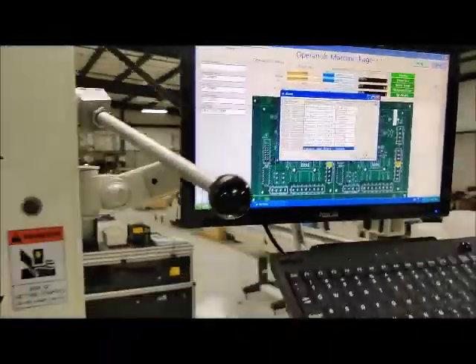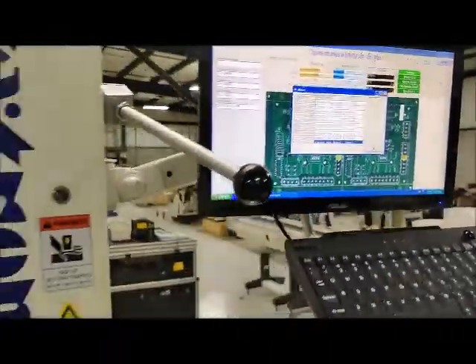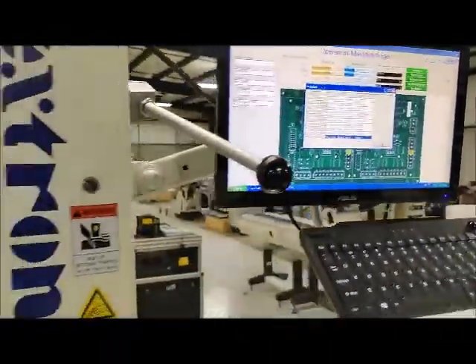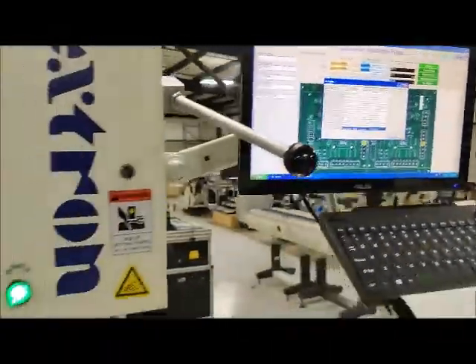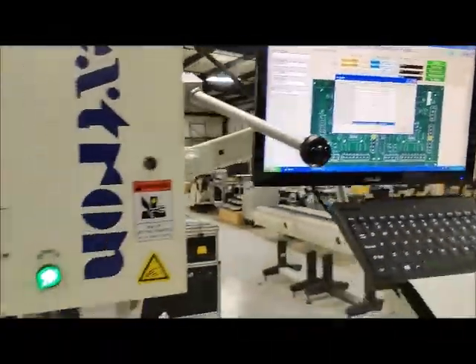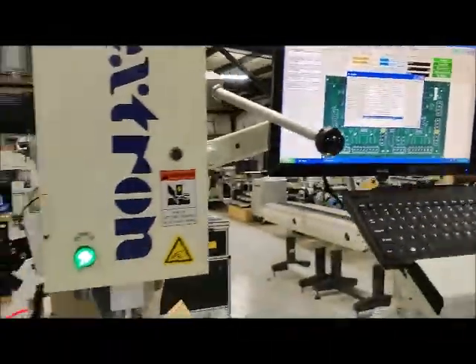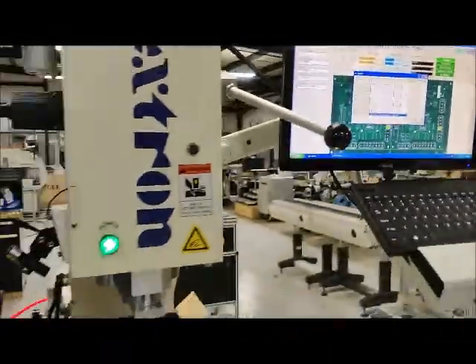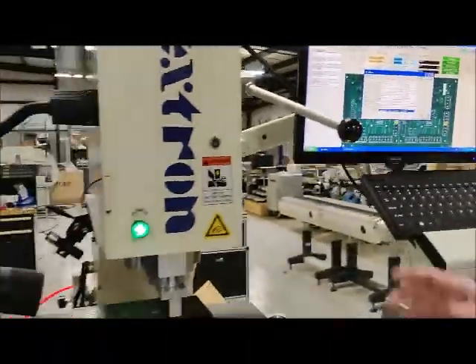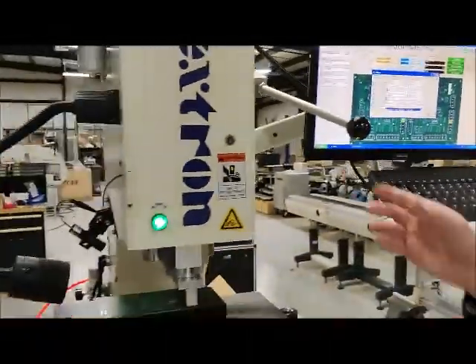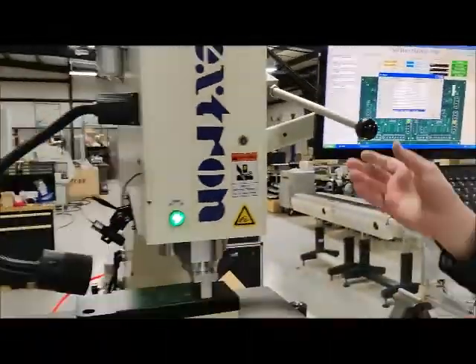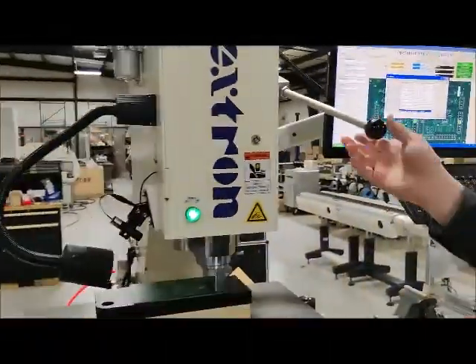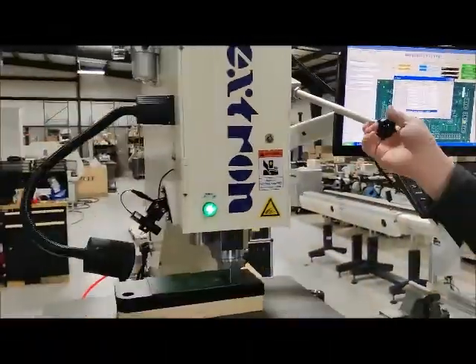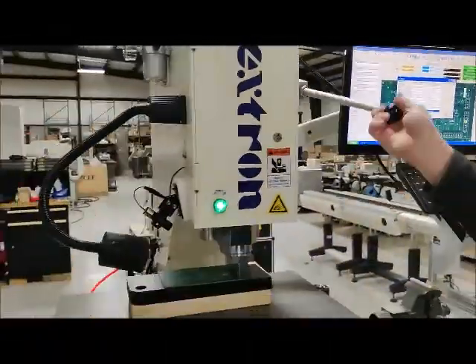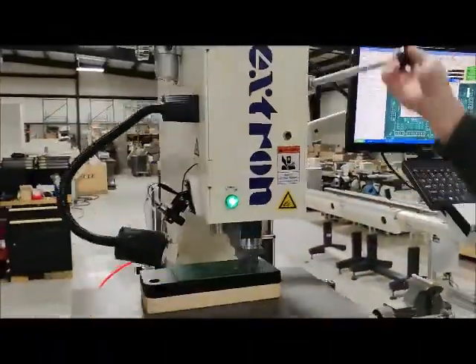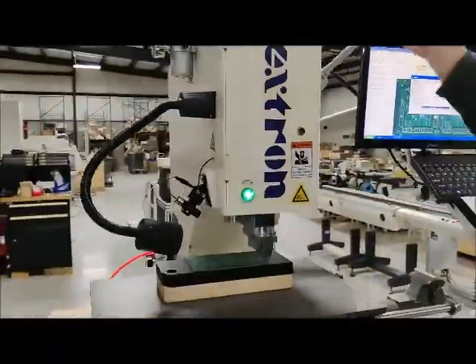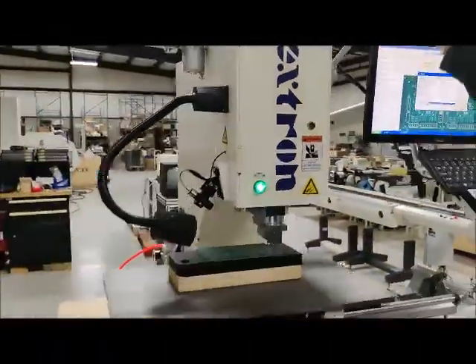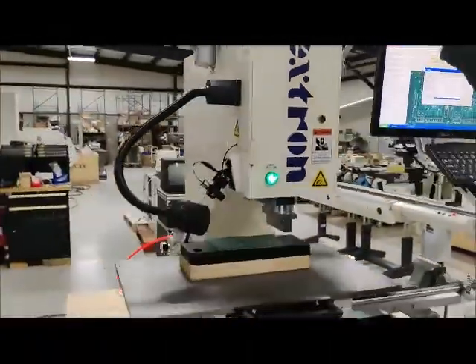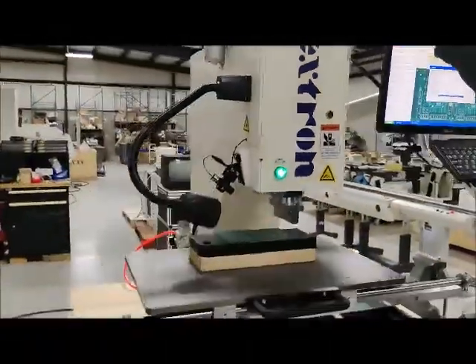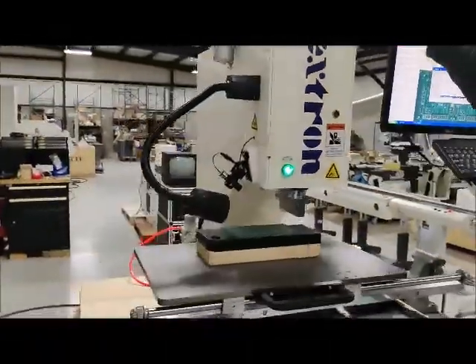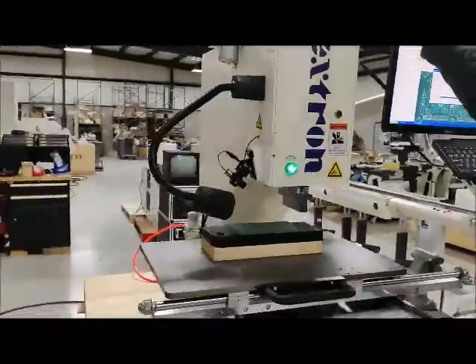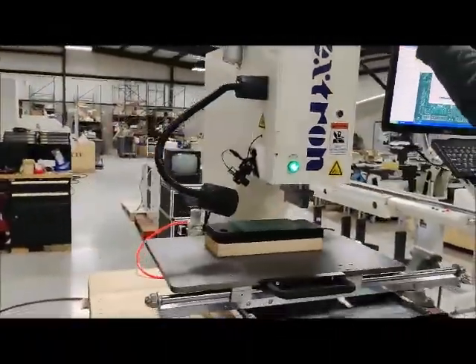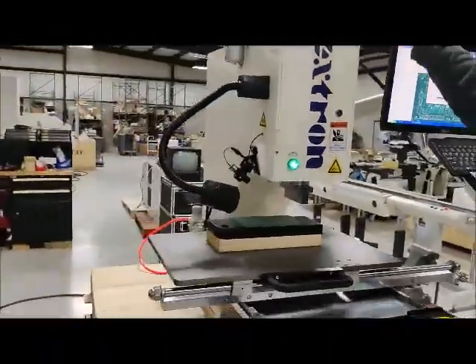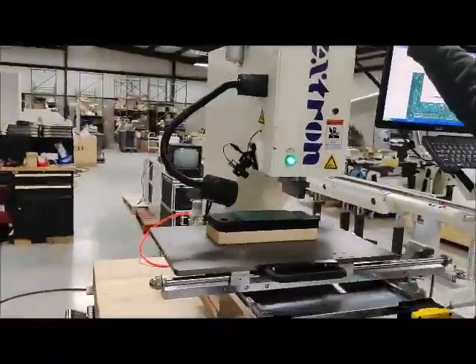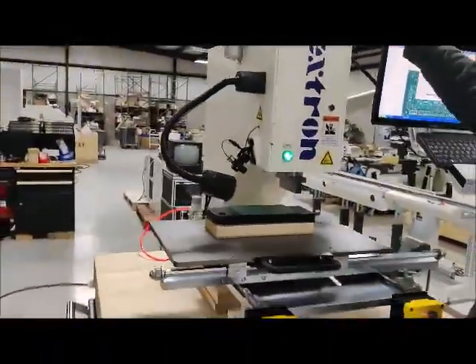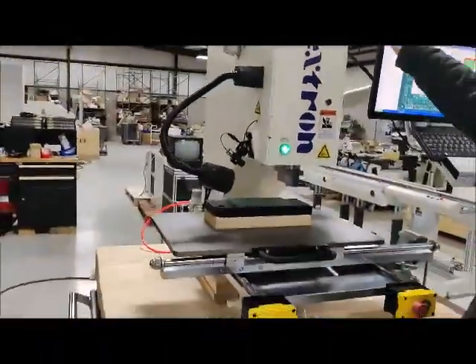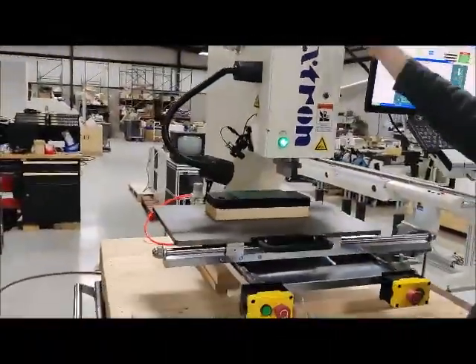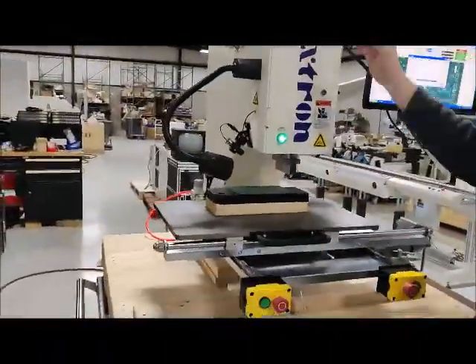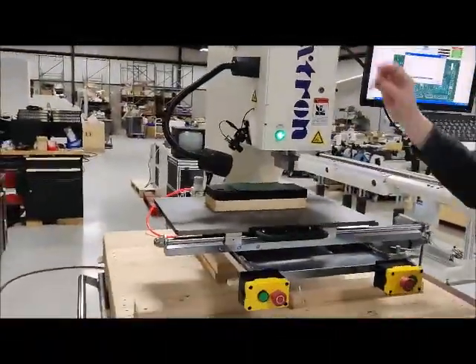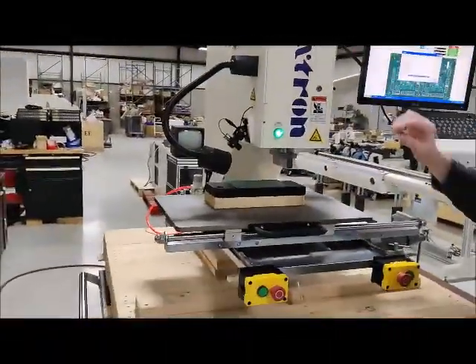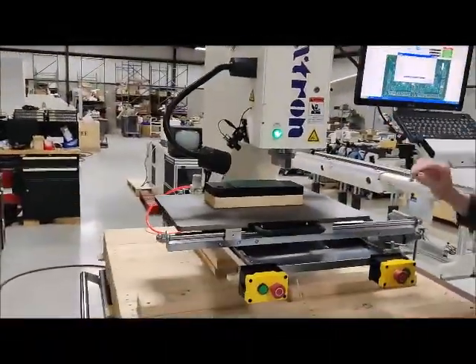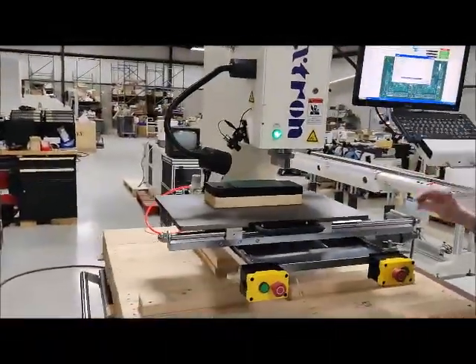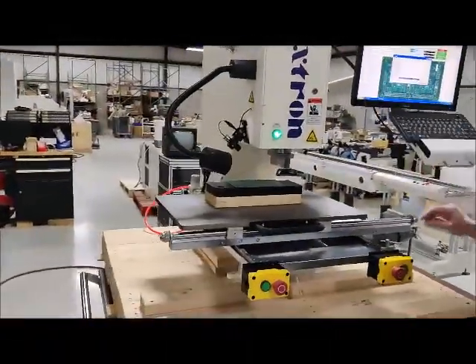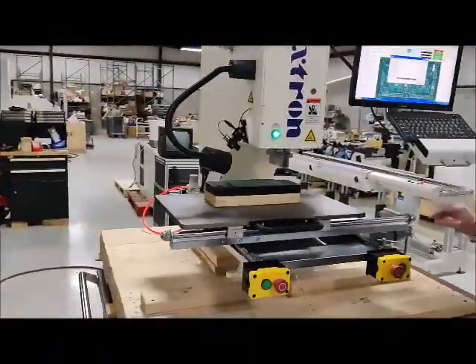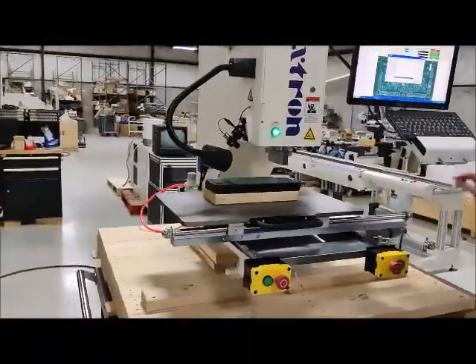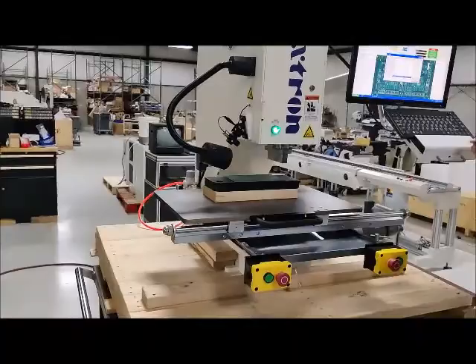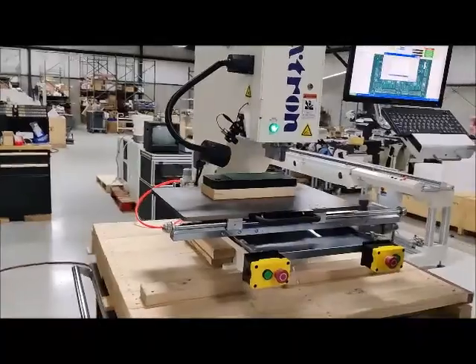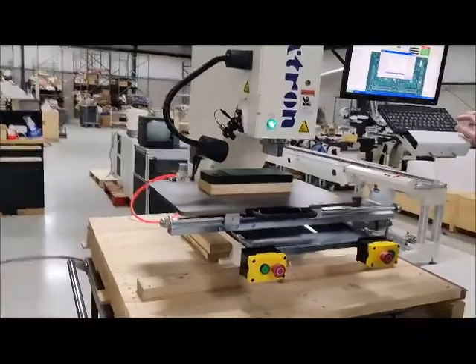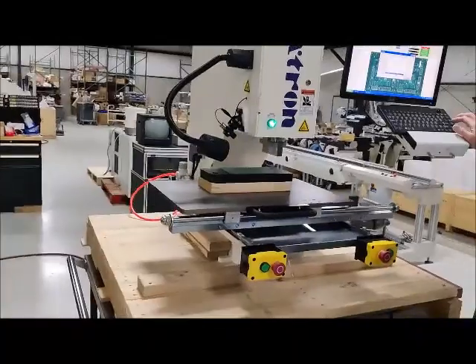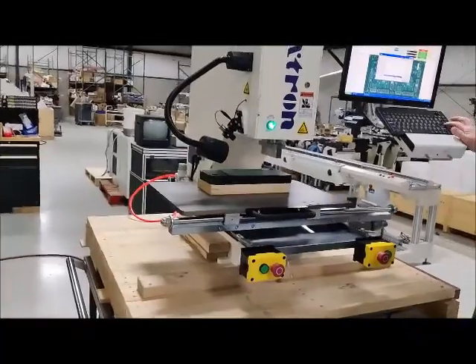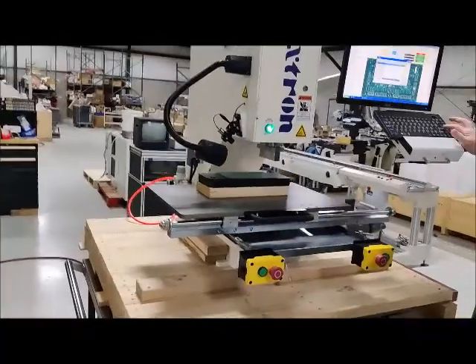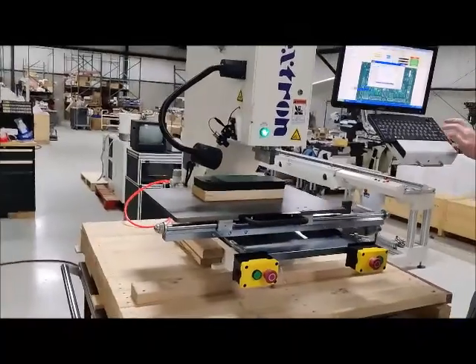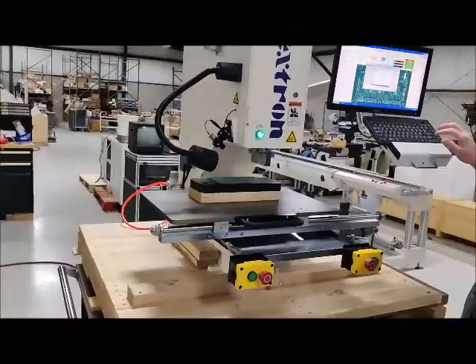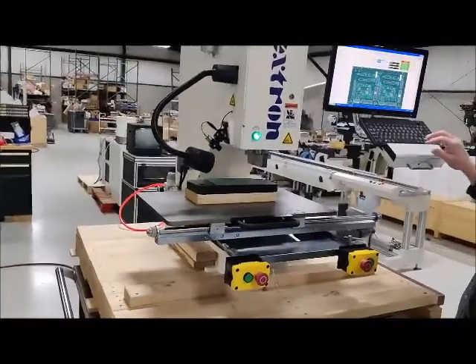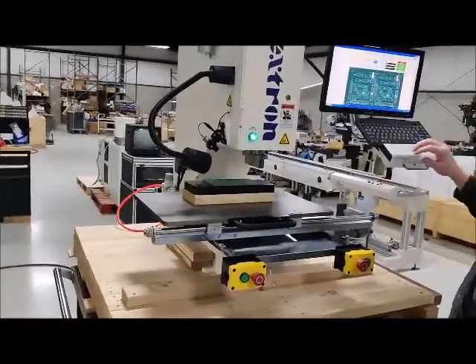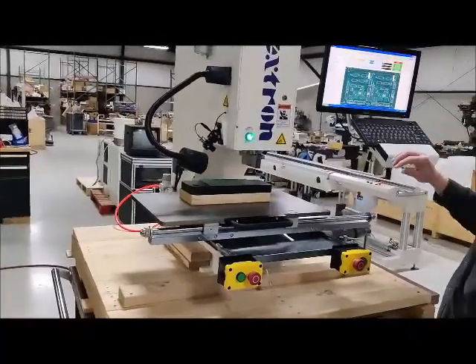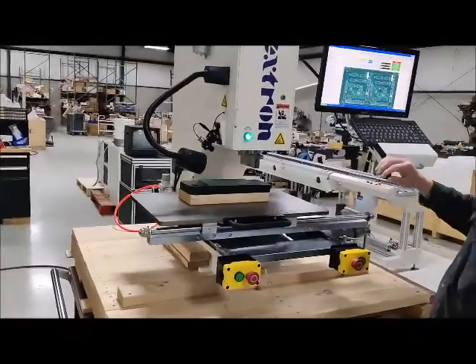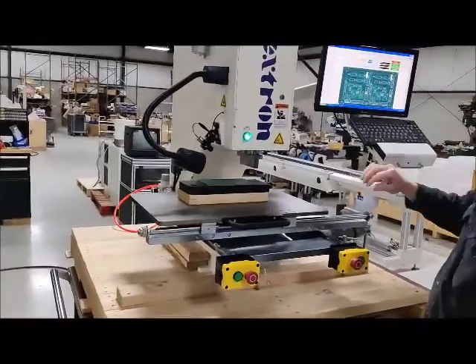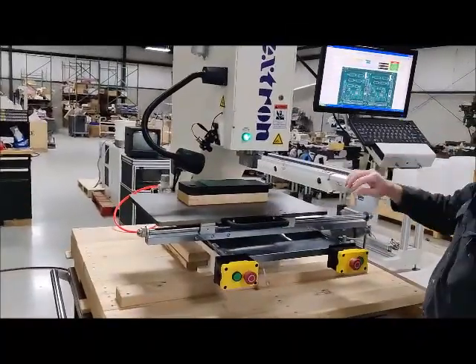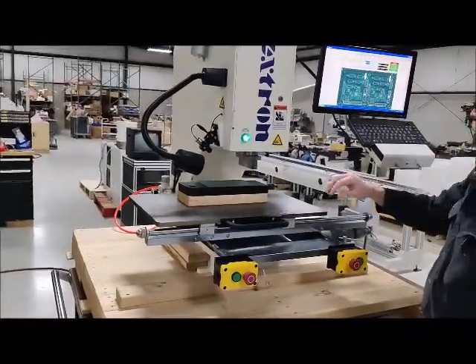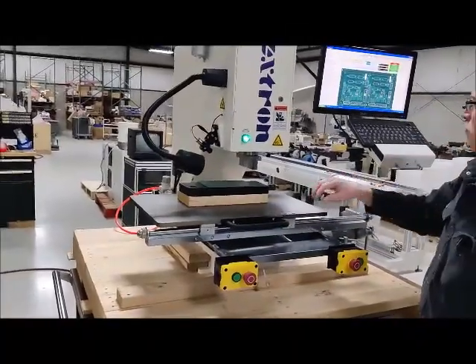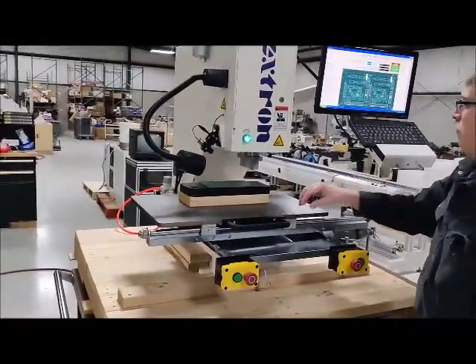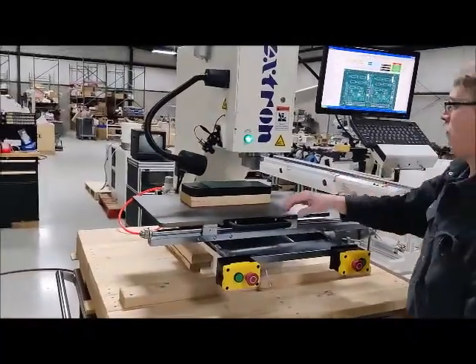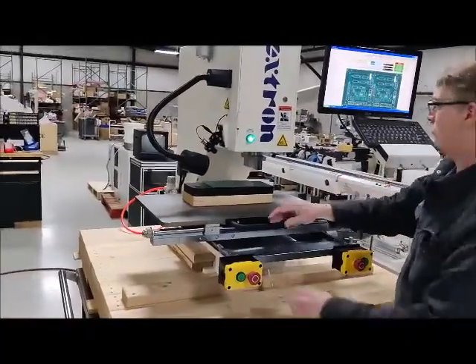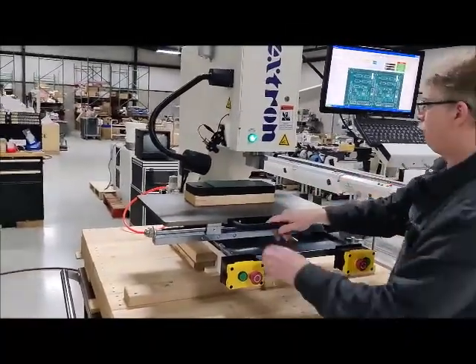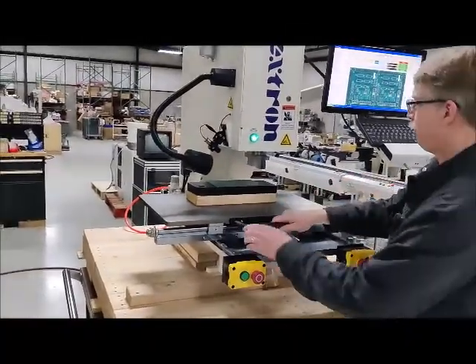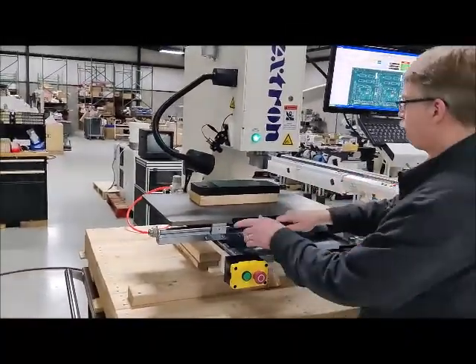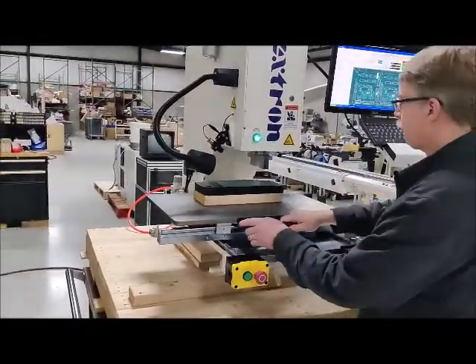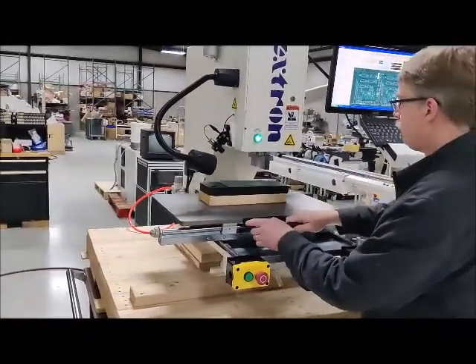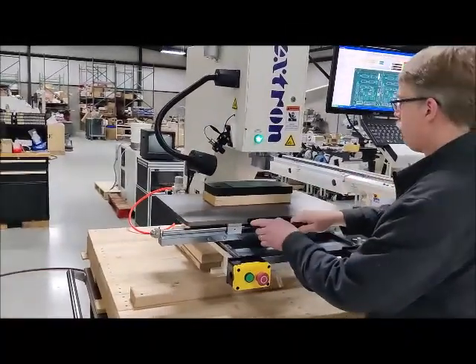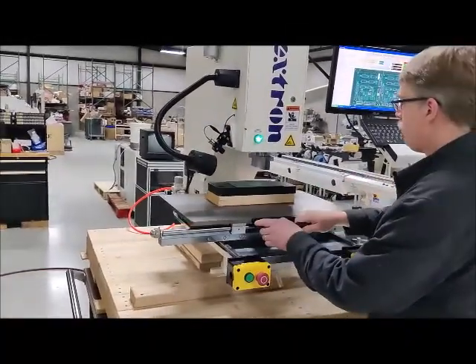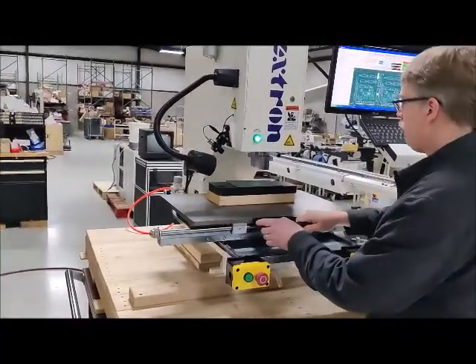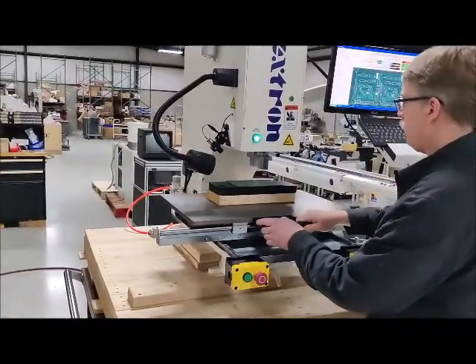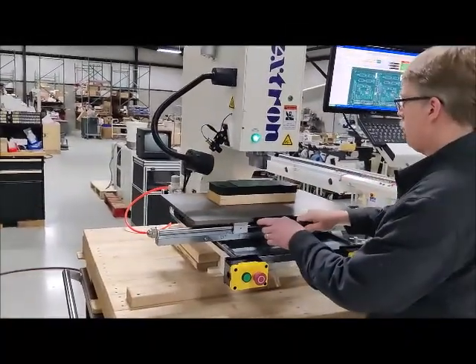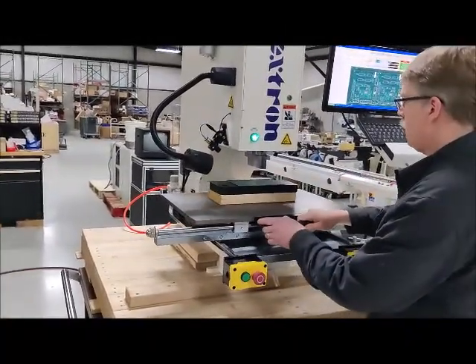Let's do it one more time, but I would like to stand a little farther away, because I was a little too close to see the operation.